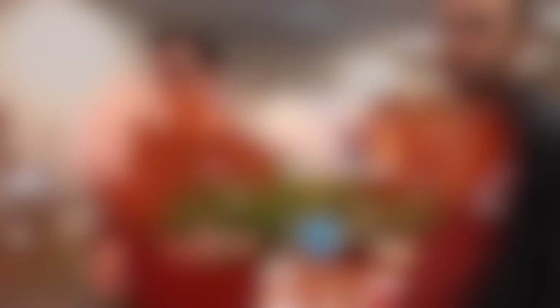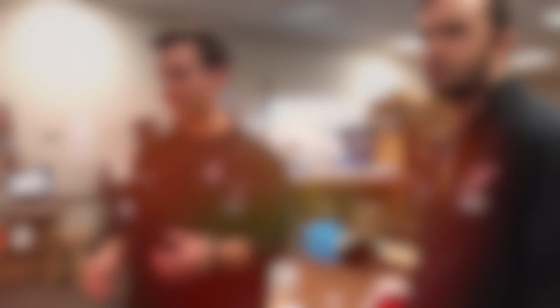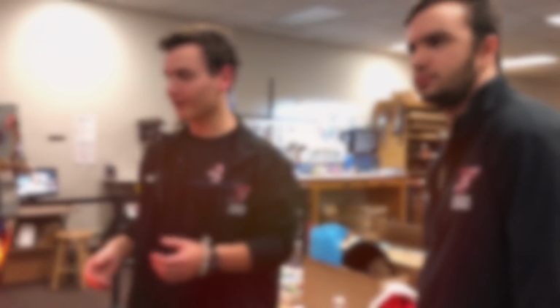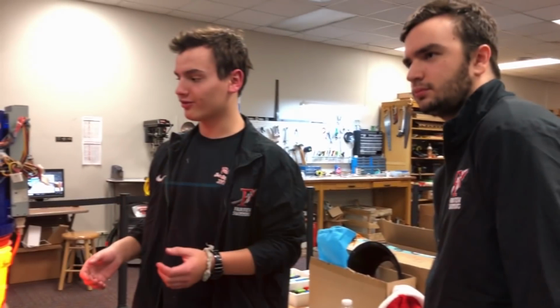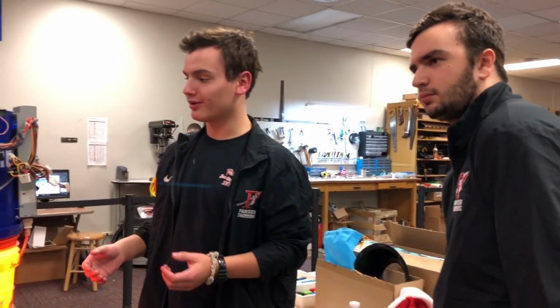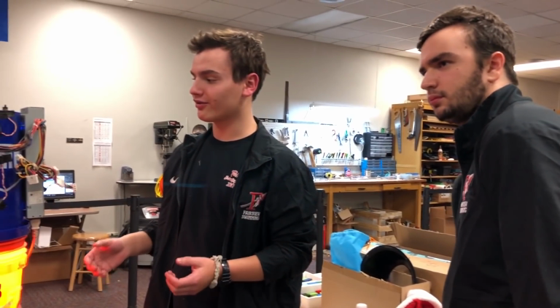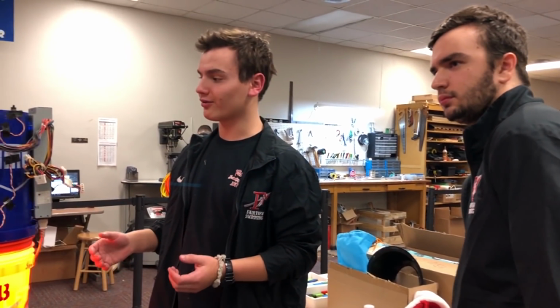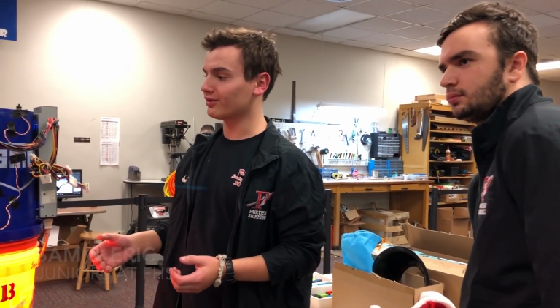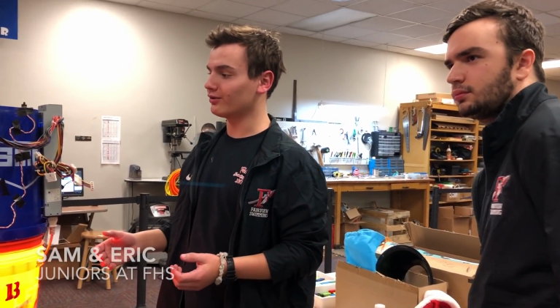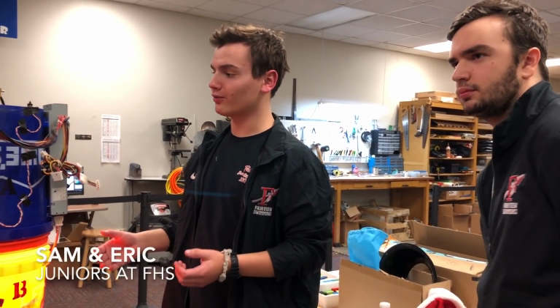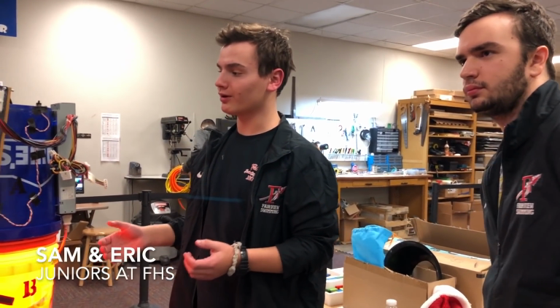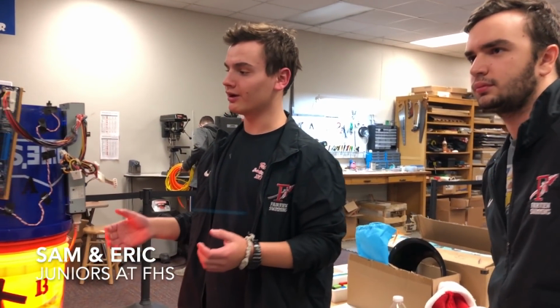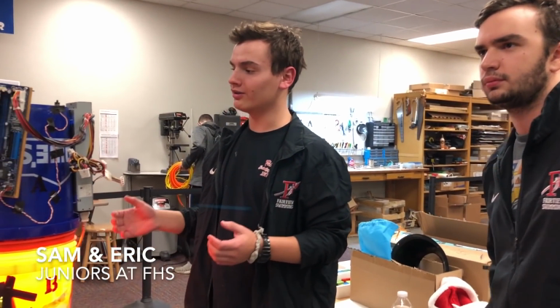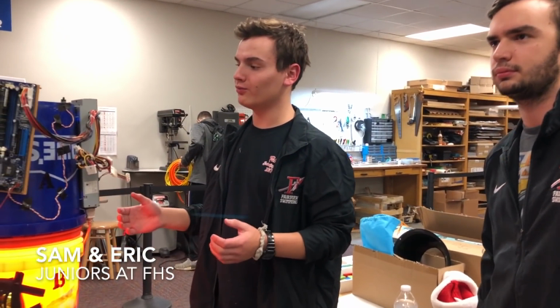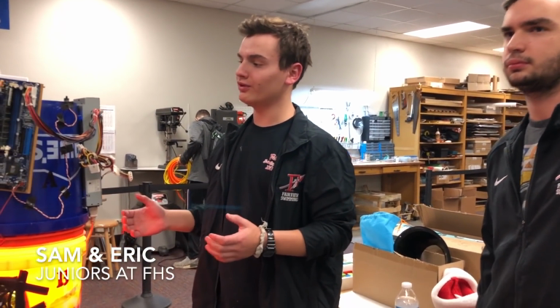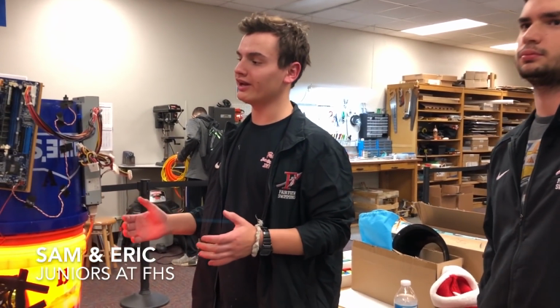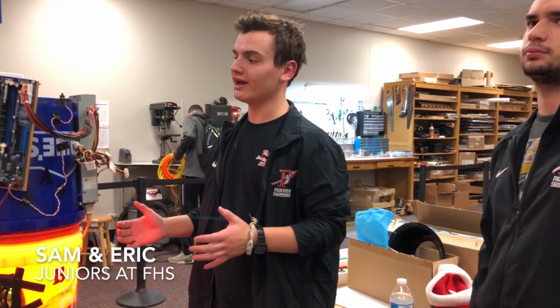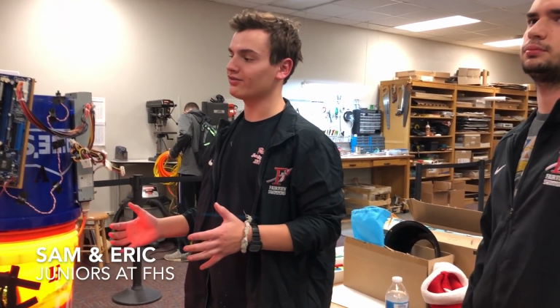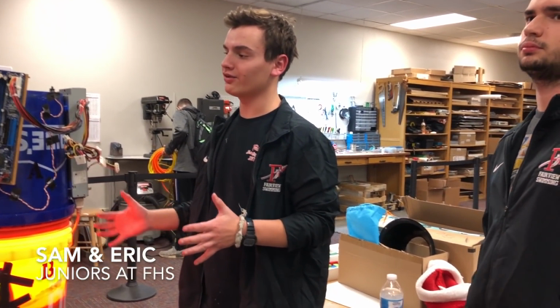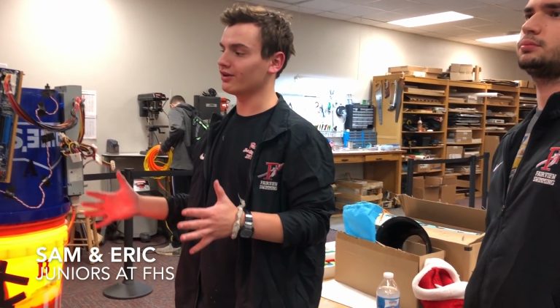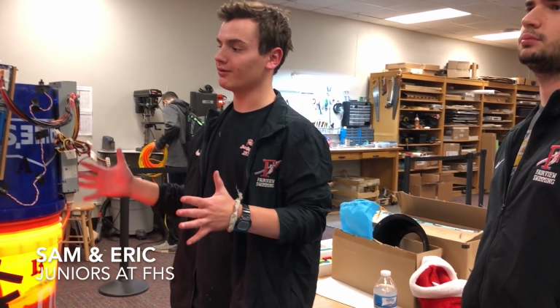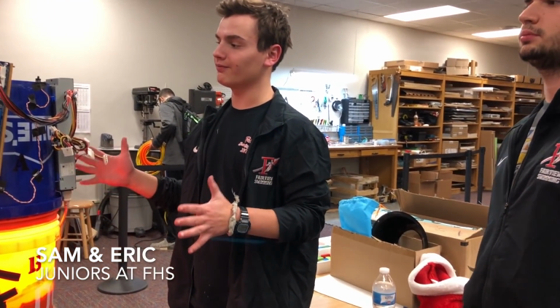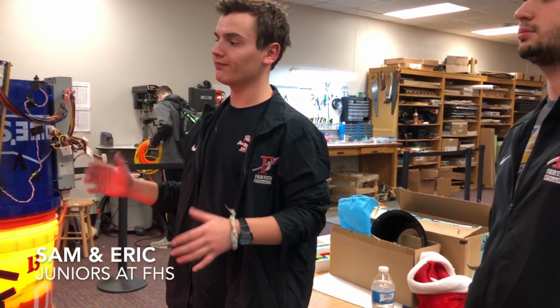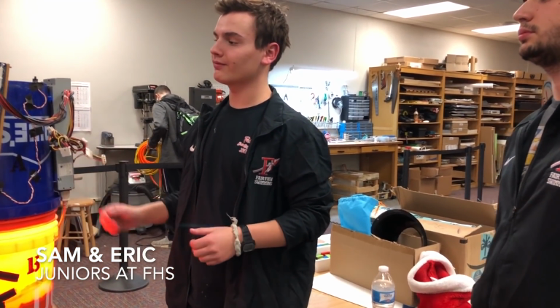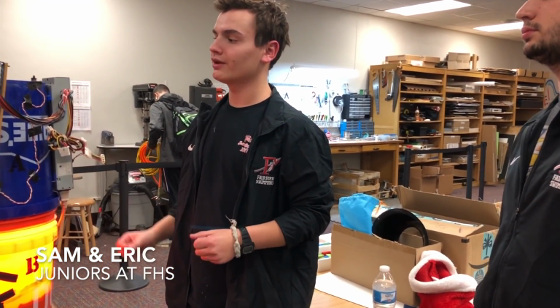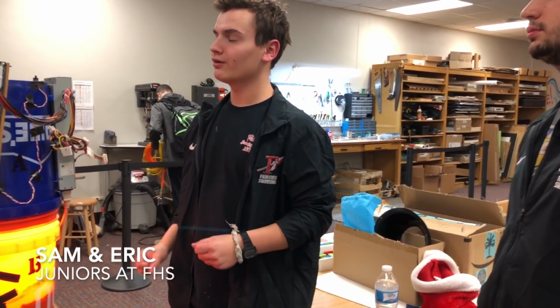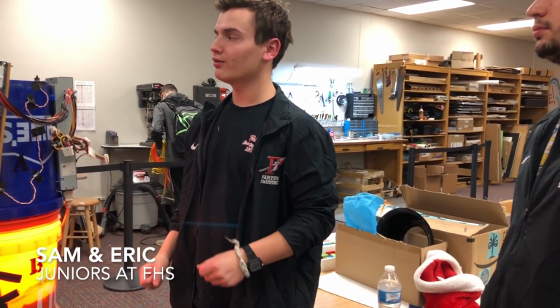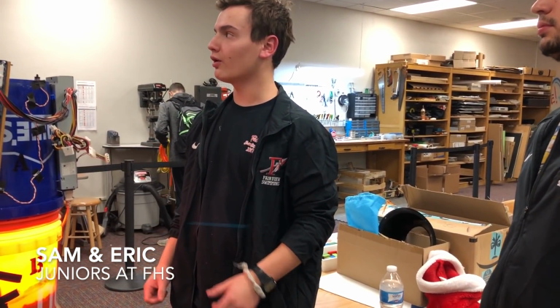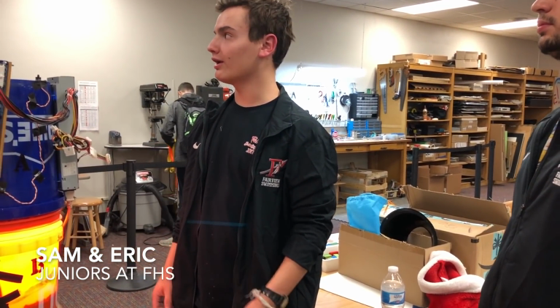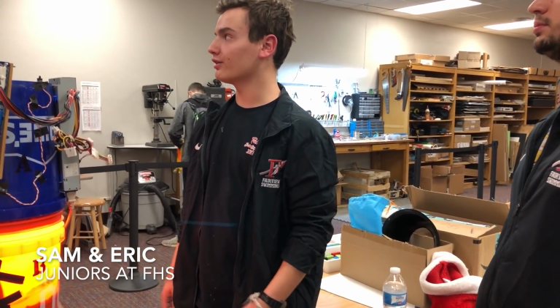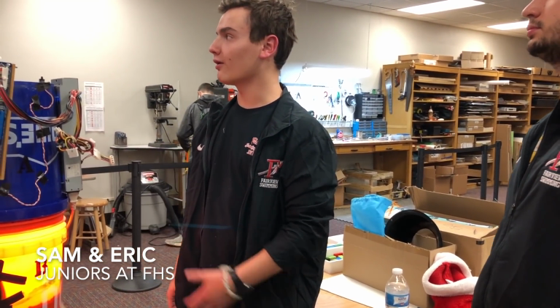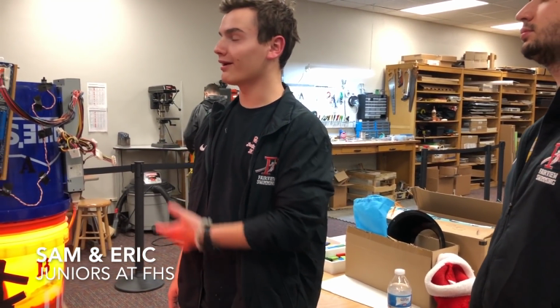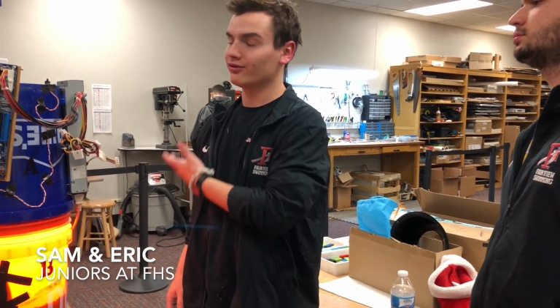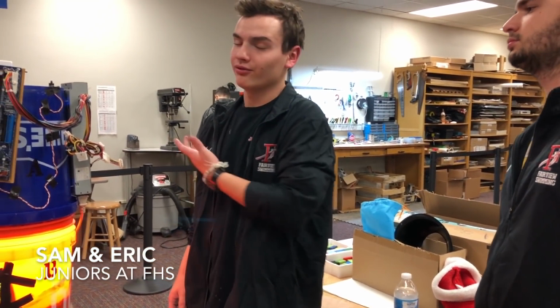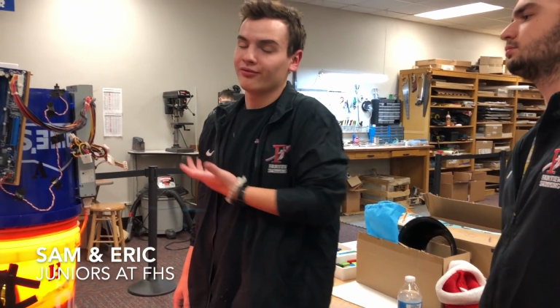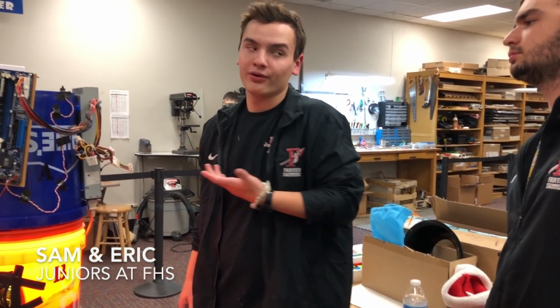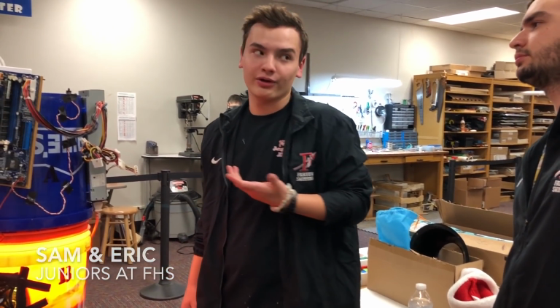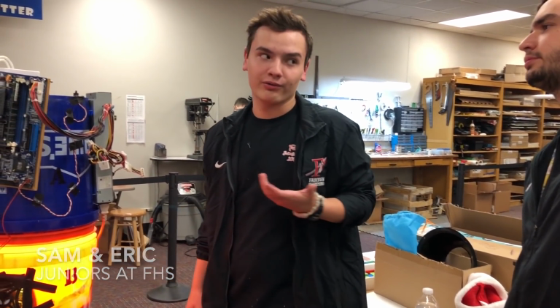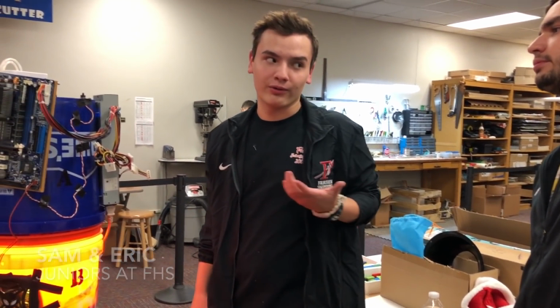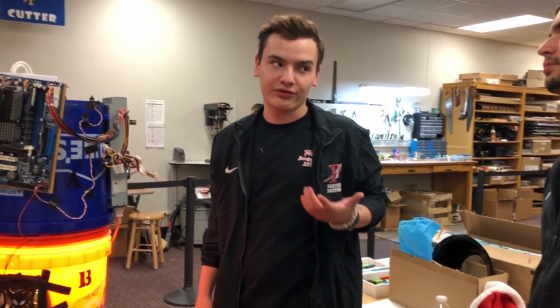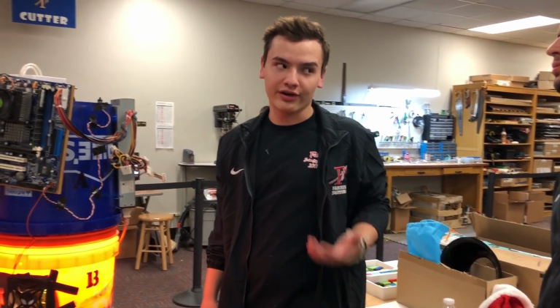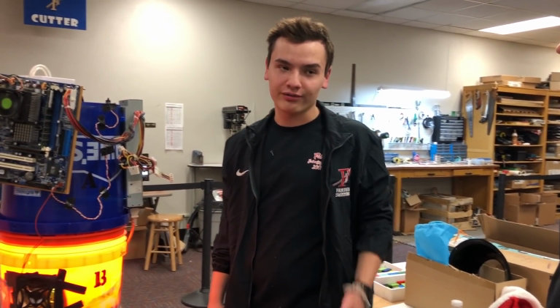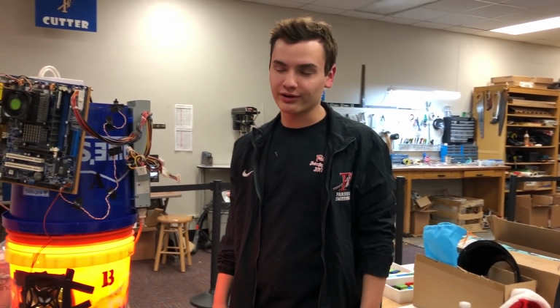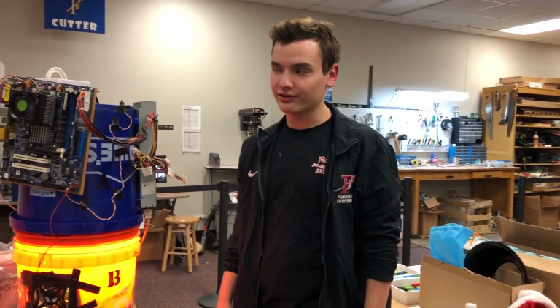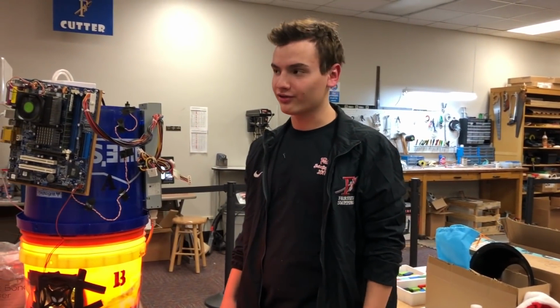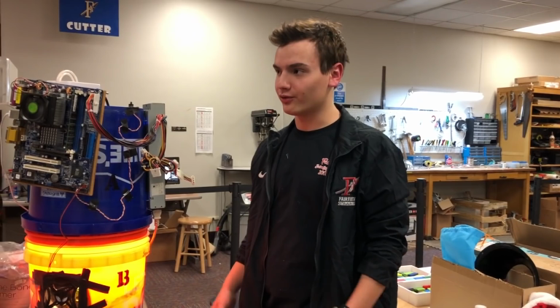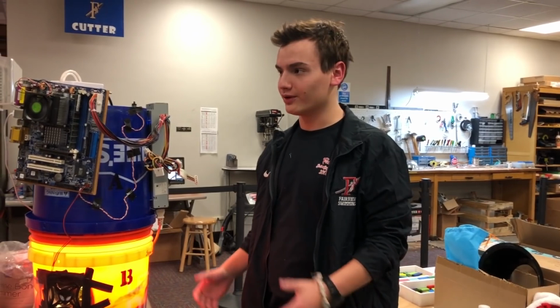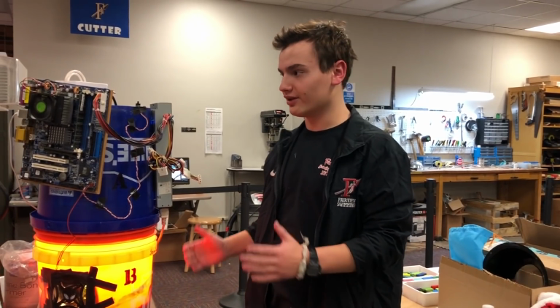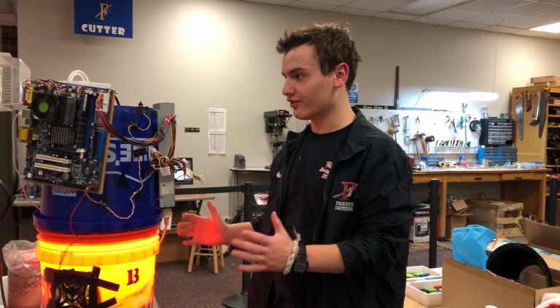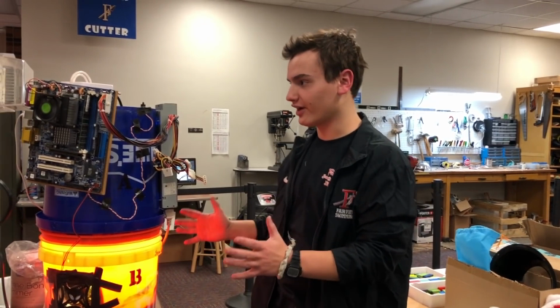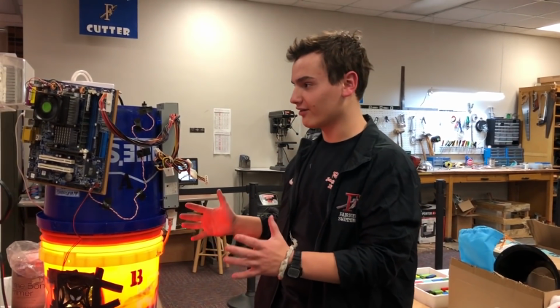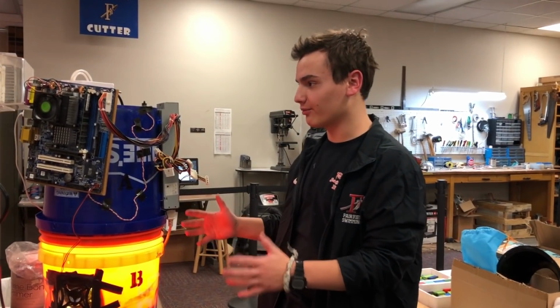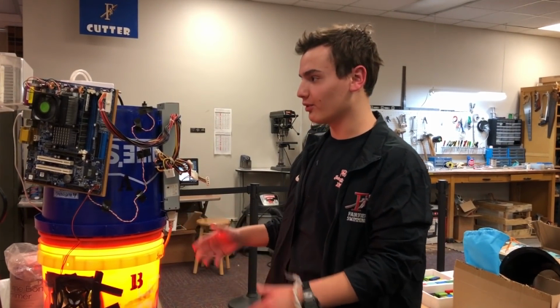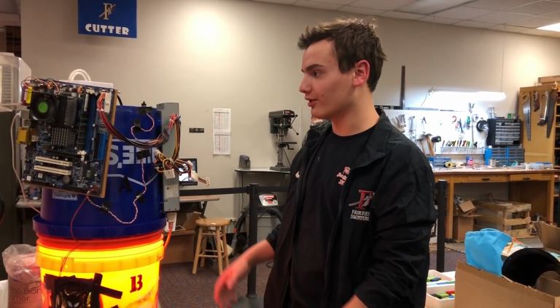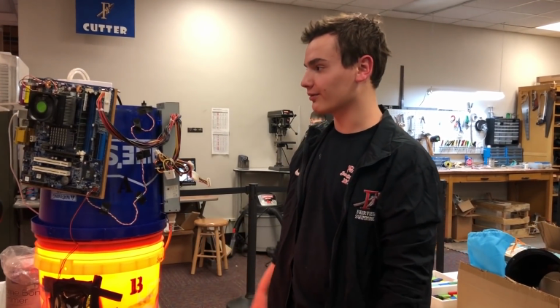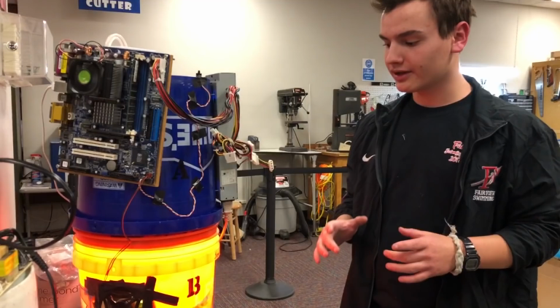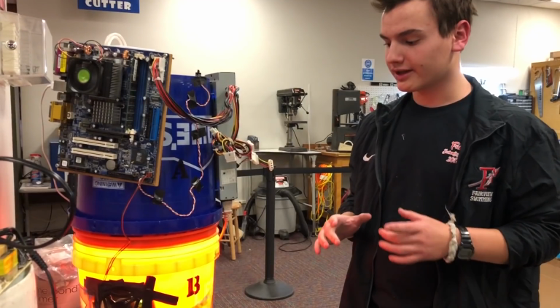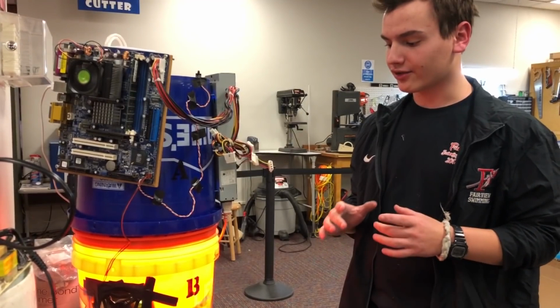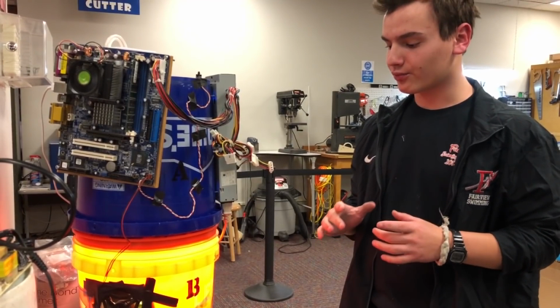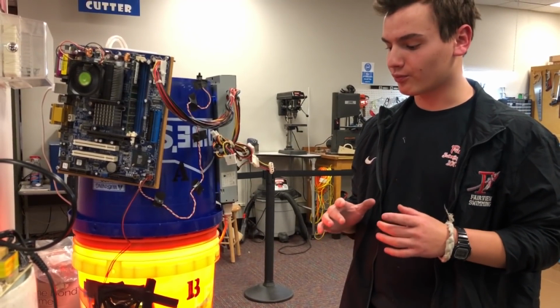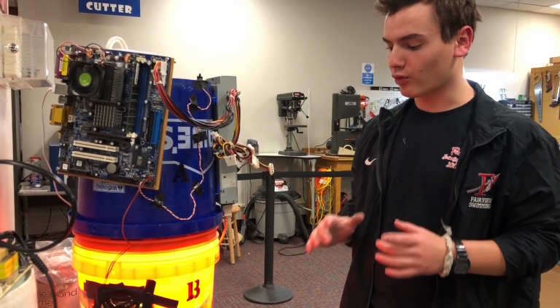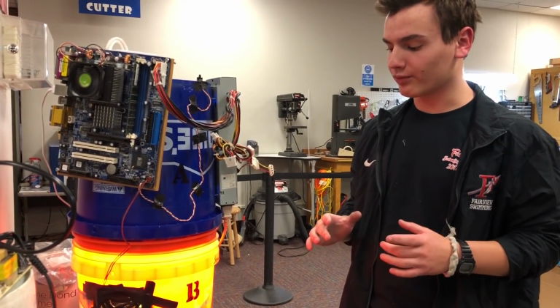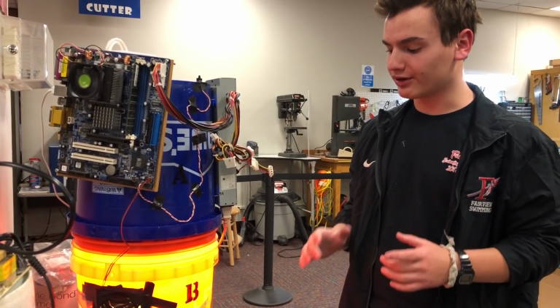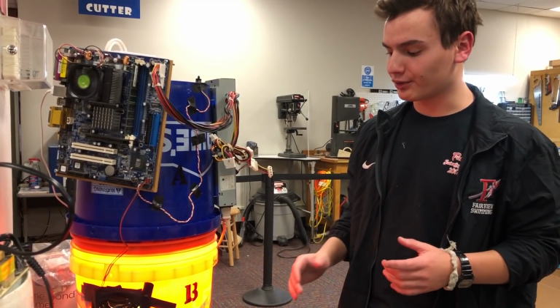We wanted to make something where we didn't have to go out into a field and grow stuff. We can just do it inside of a building. And that's what we did.